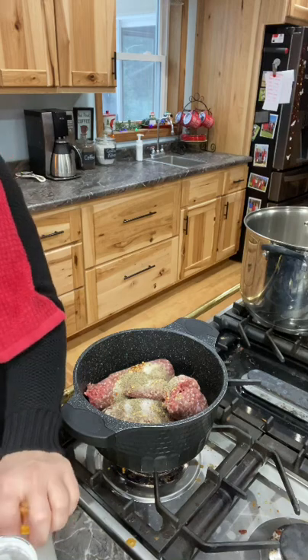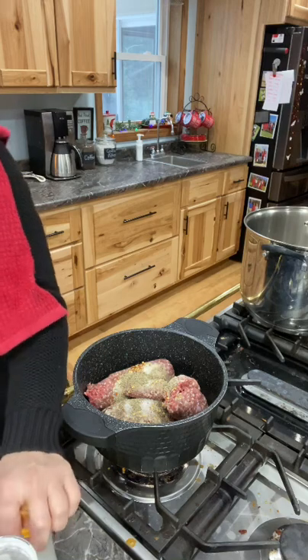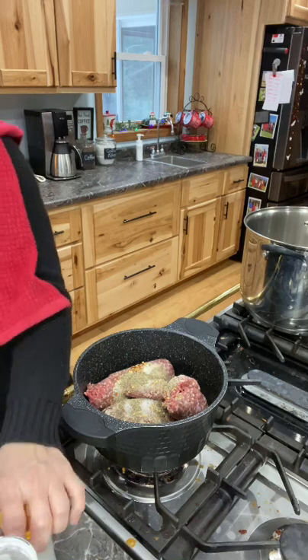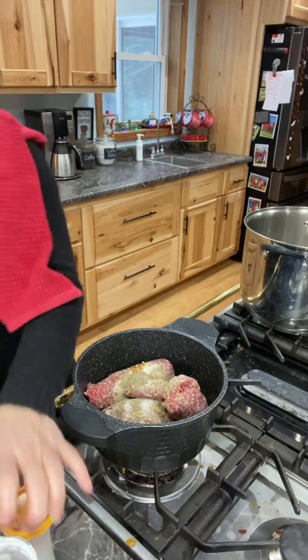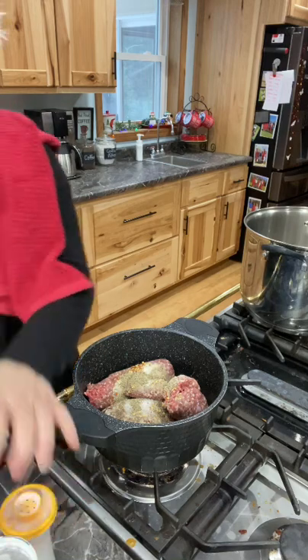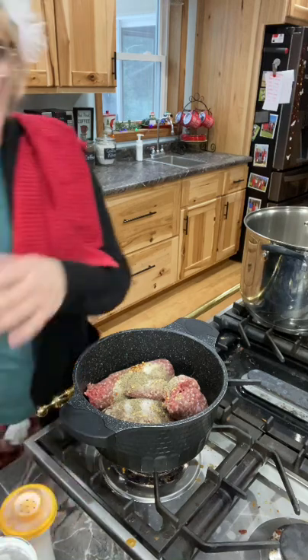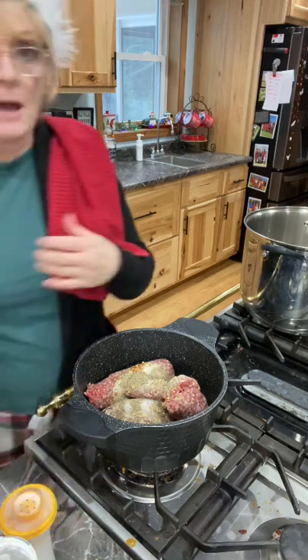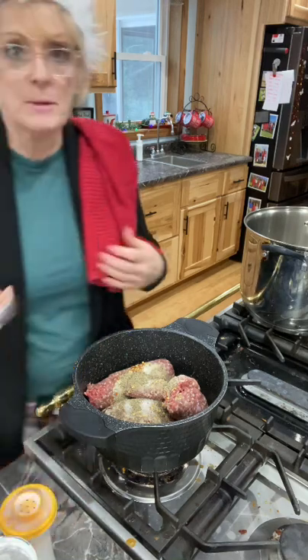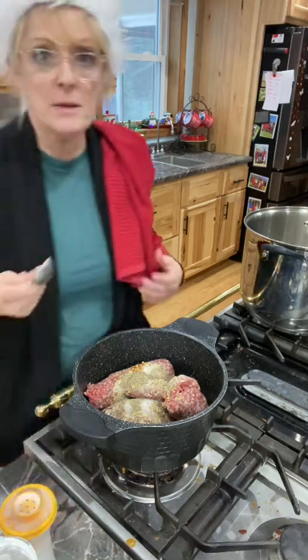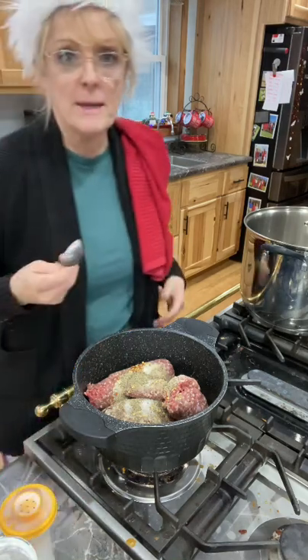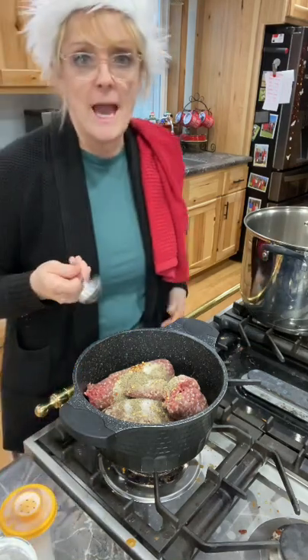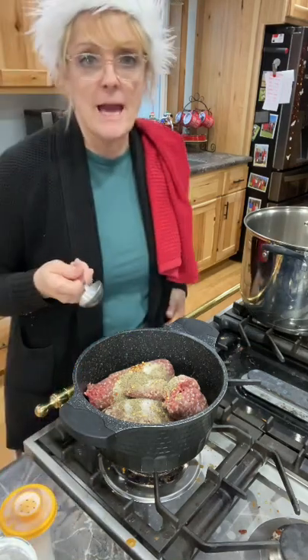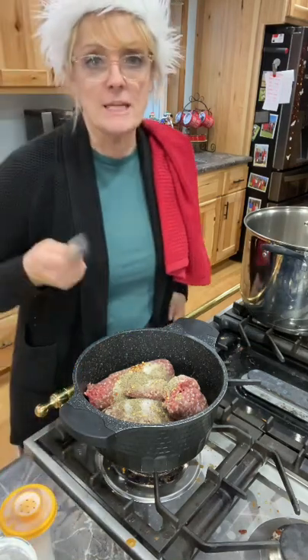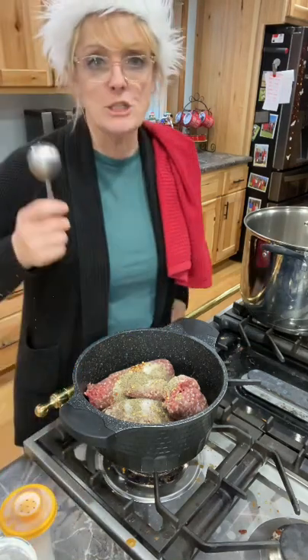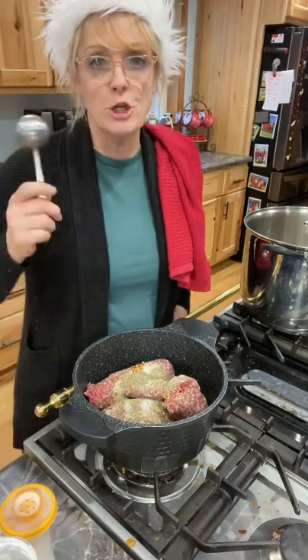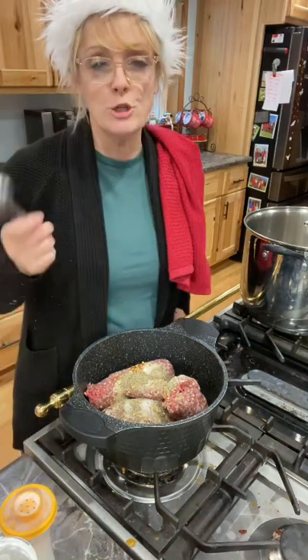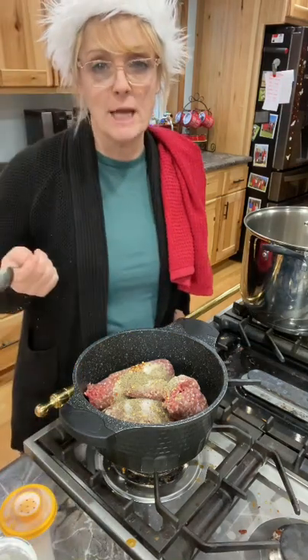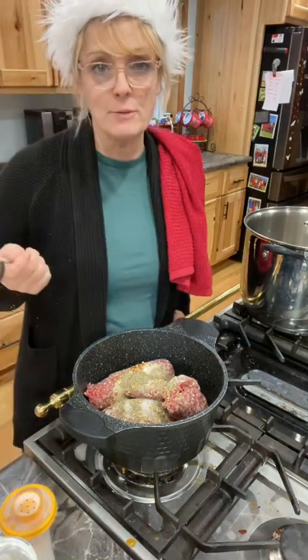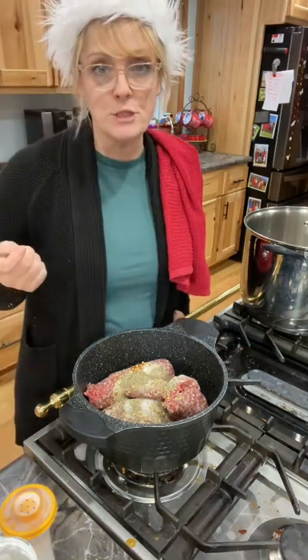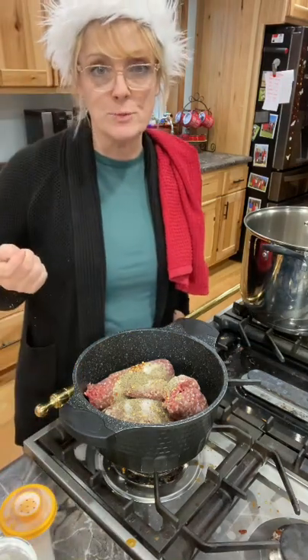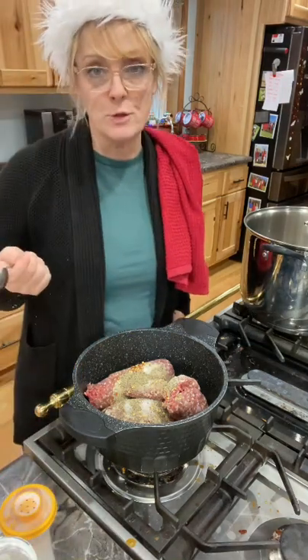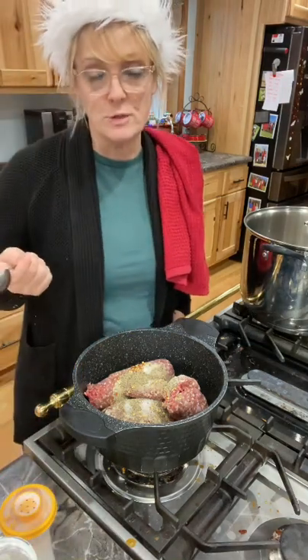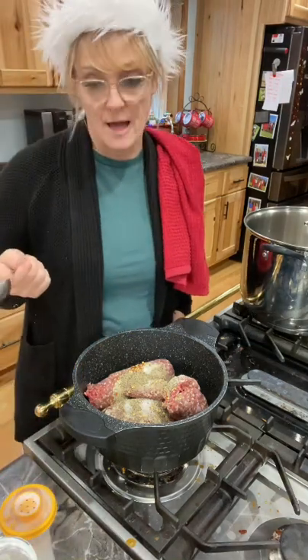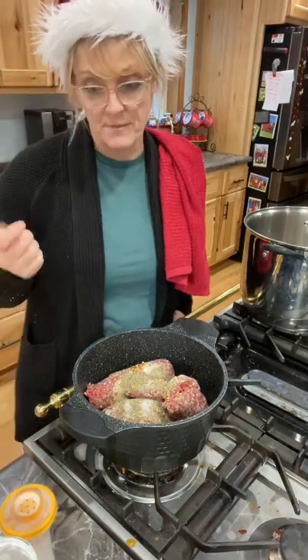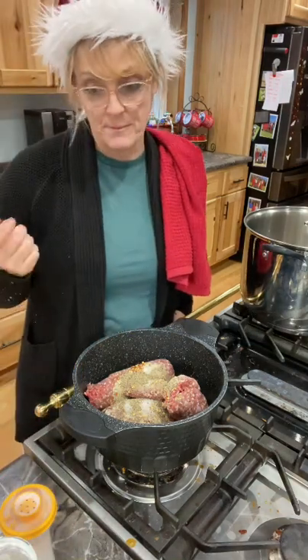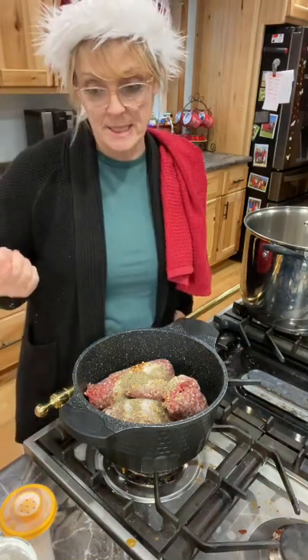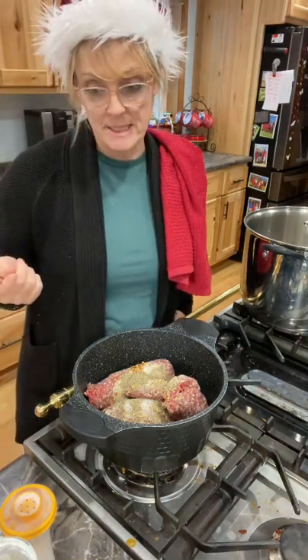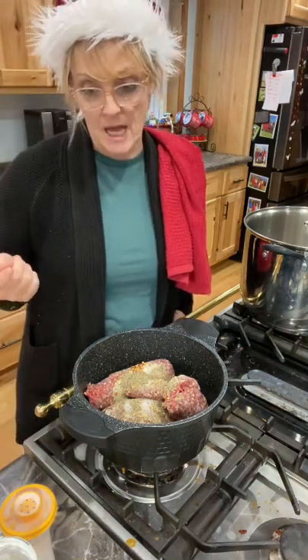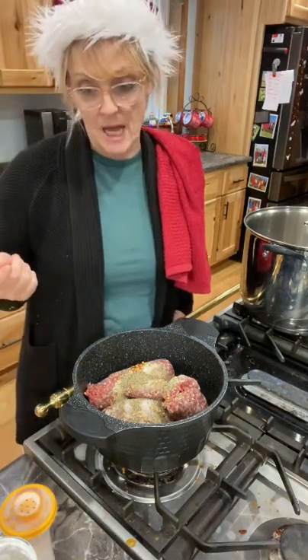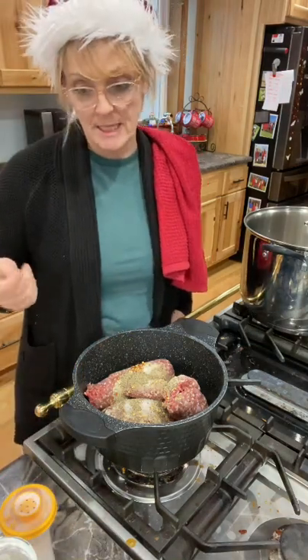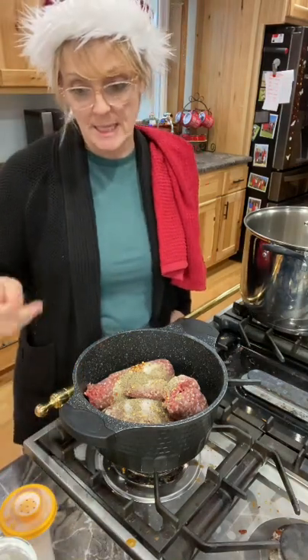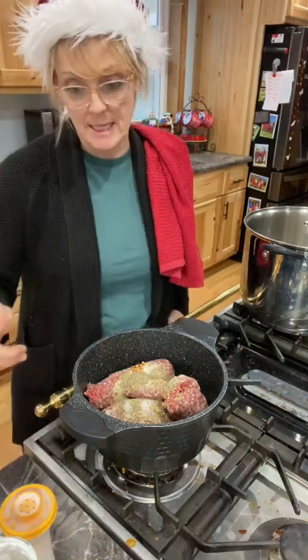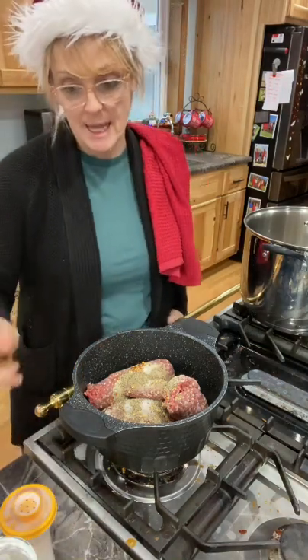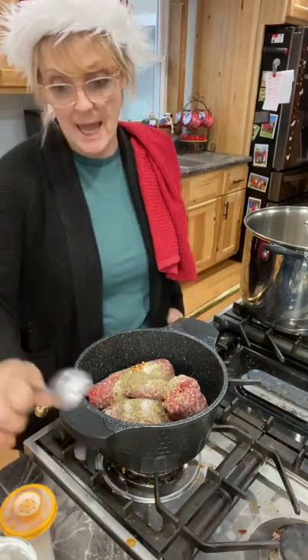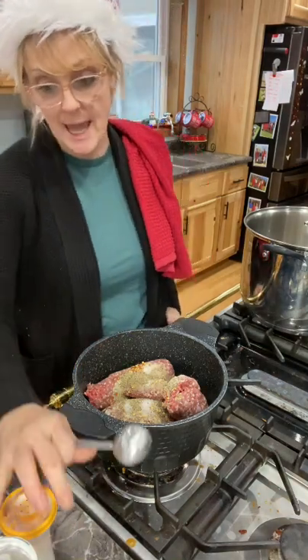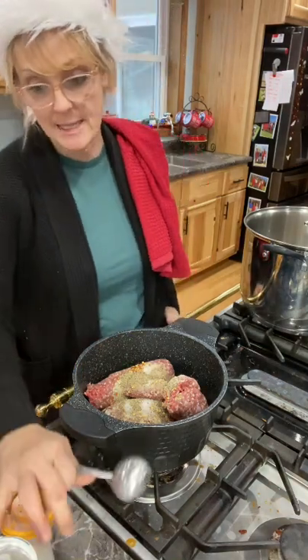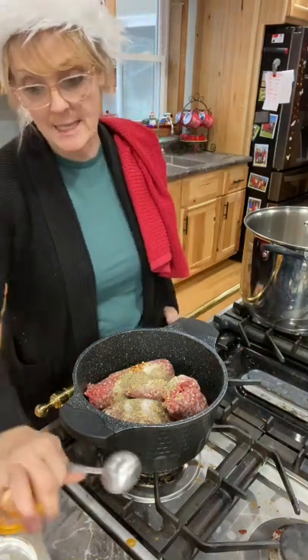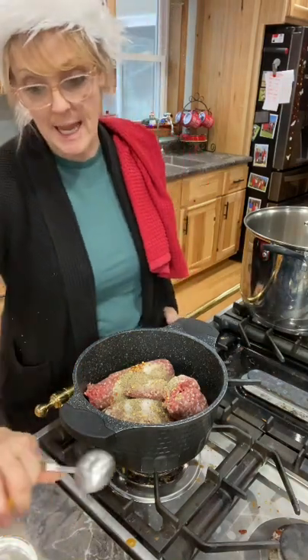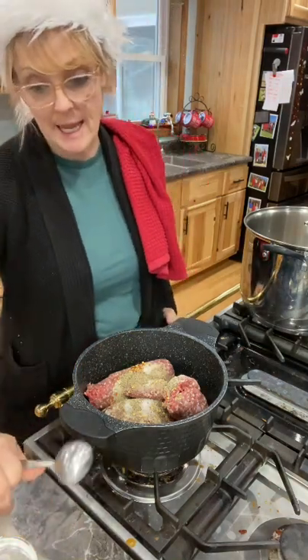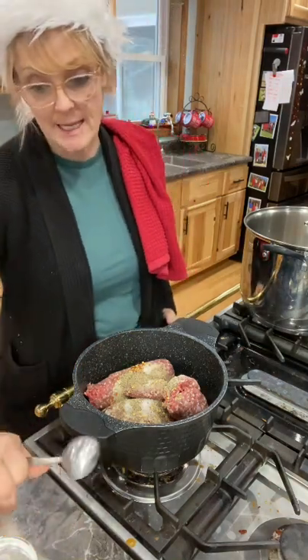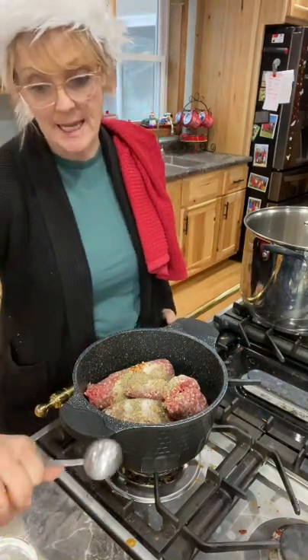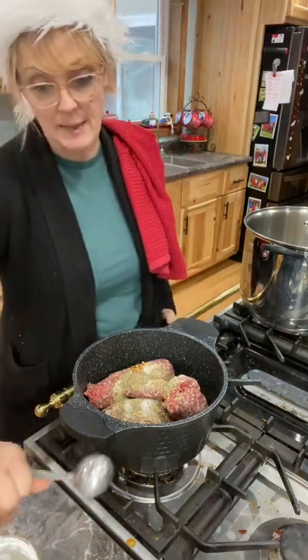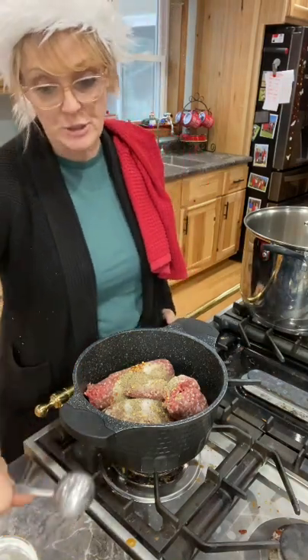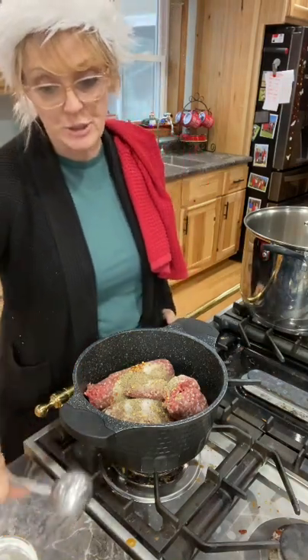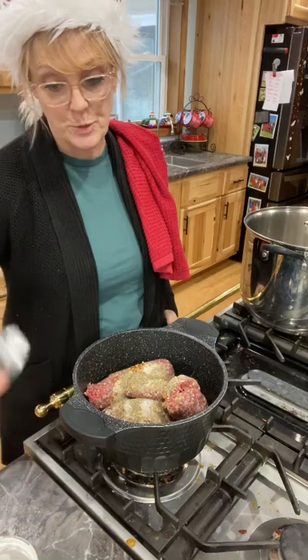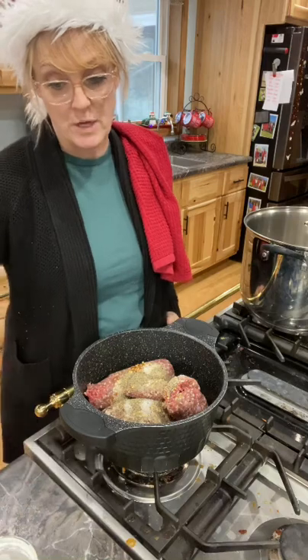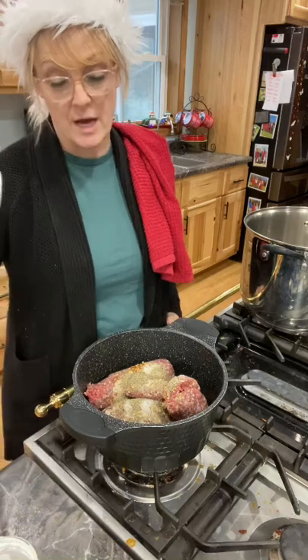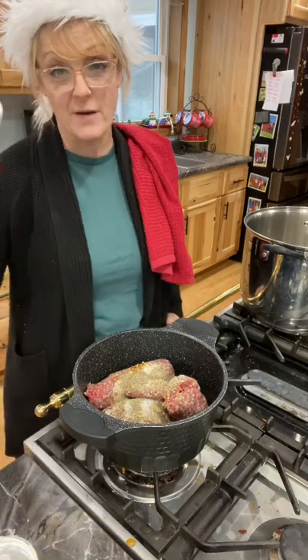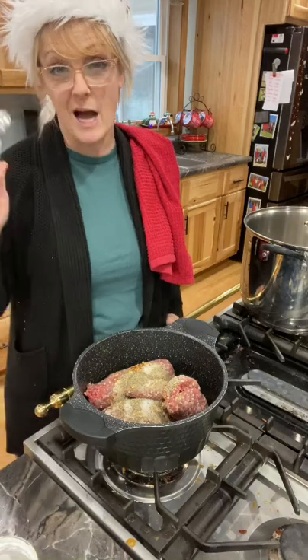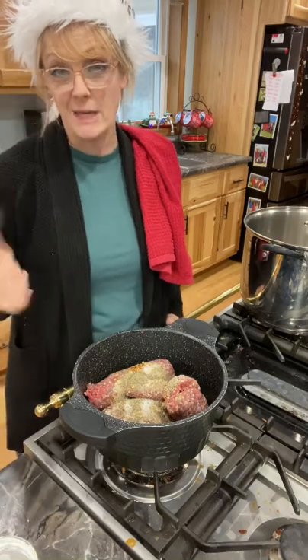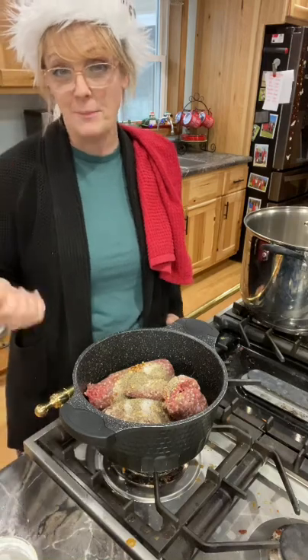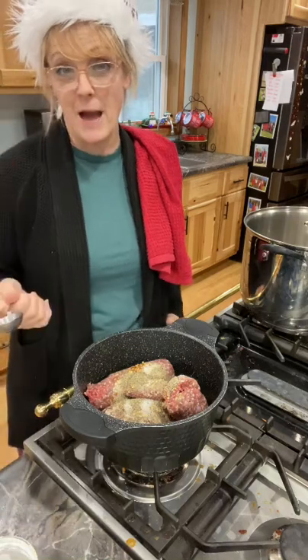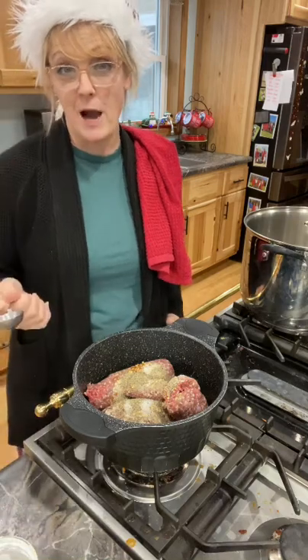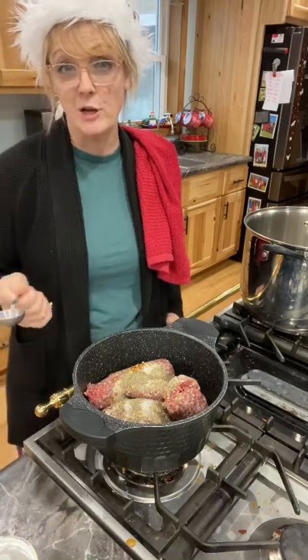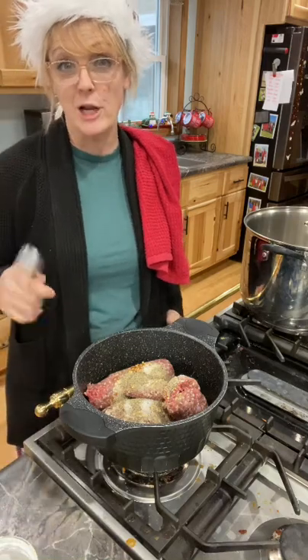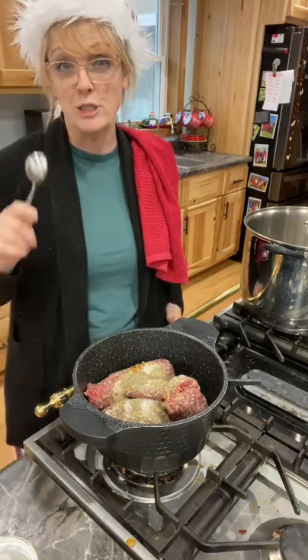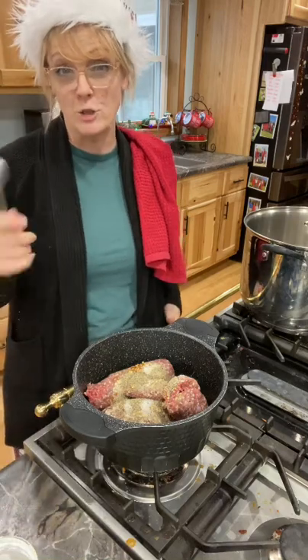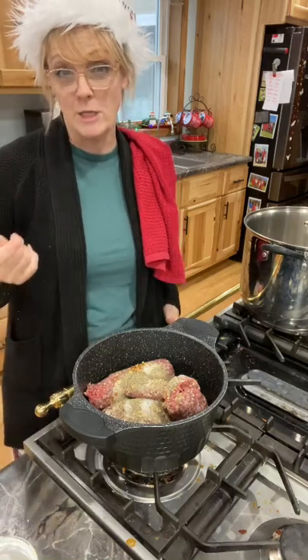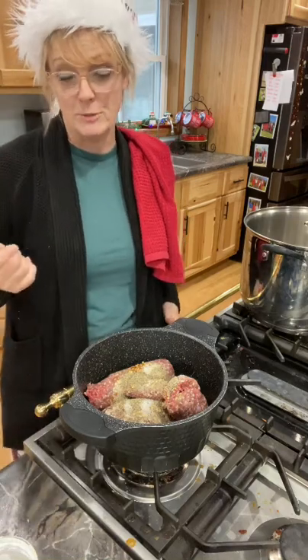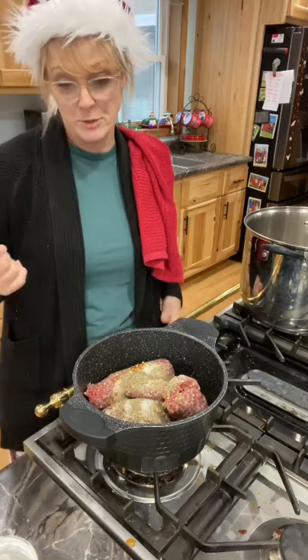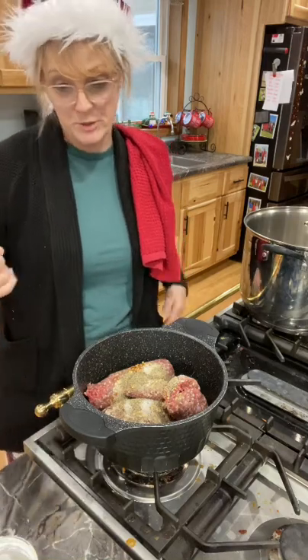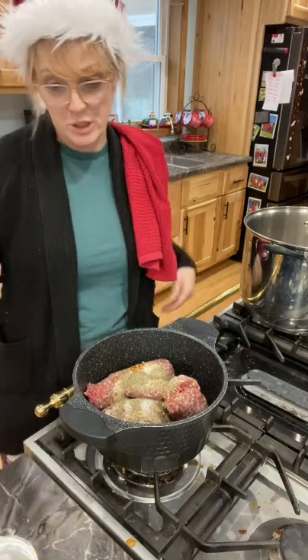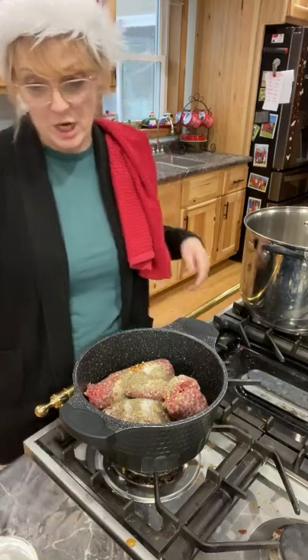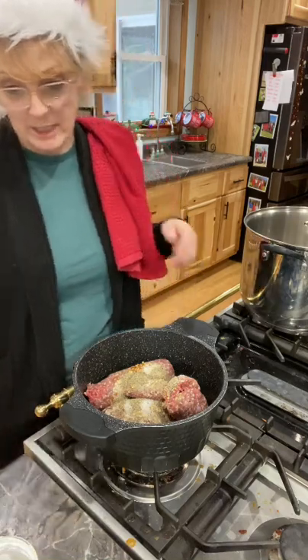I'm going to be adding two tablespoons of minced onion, a tablespoon of onion powder, and two tablespoons of garlic.